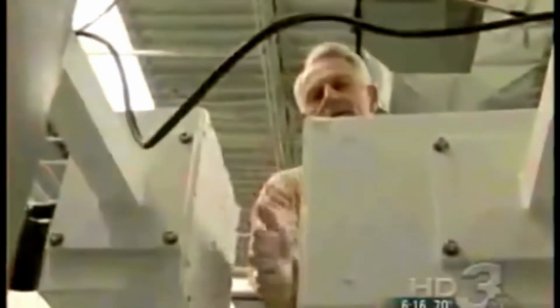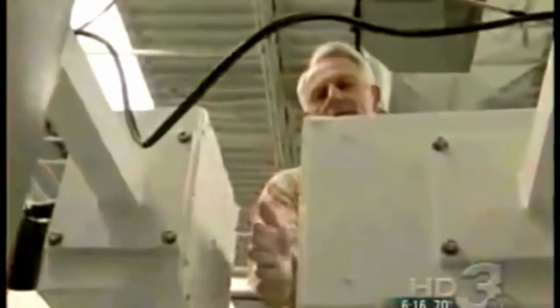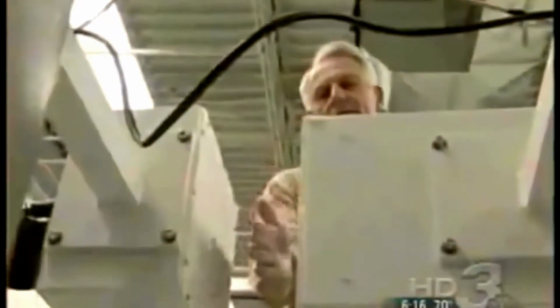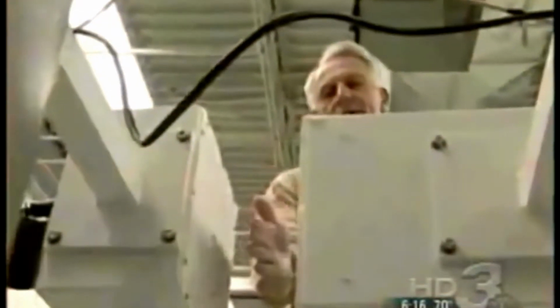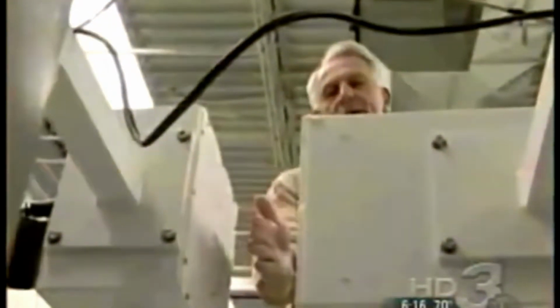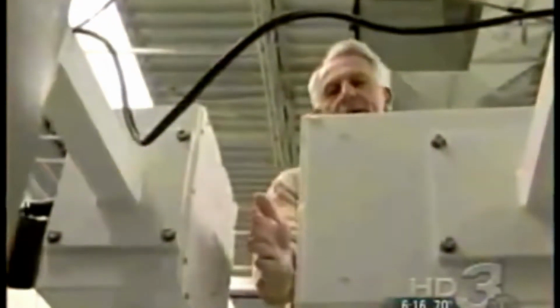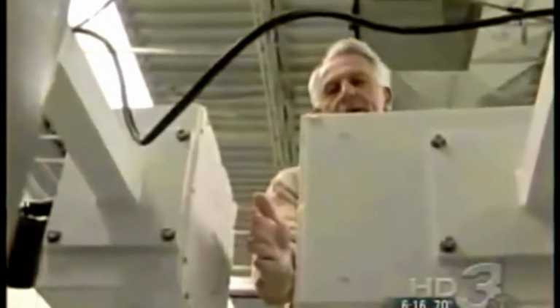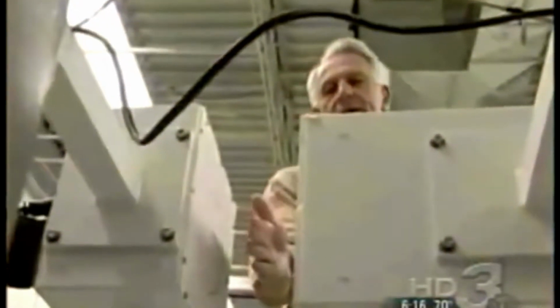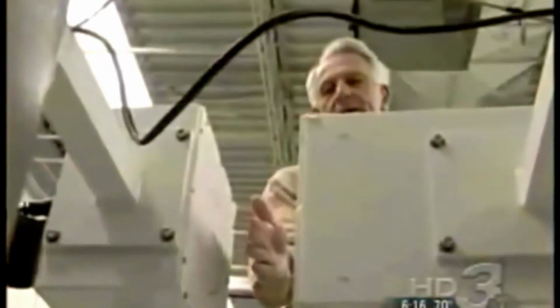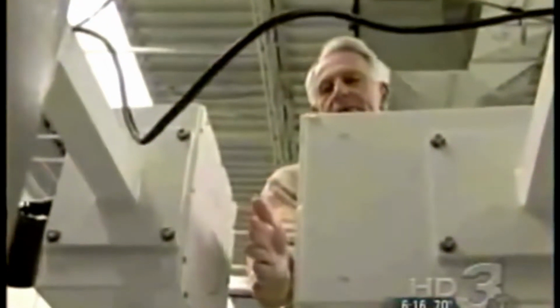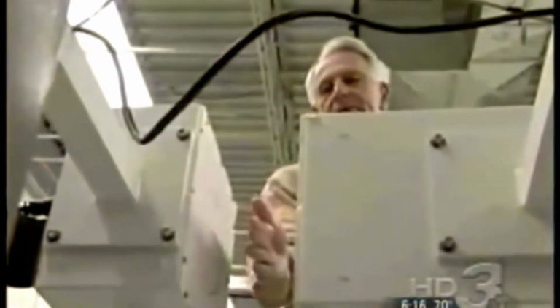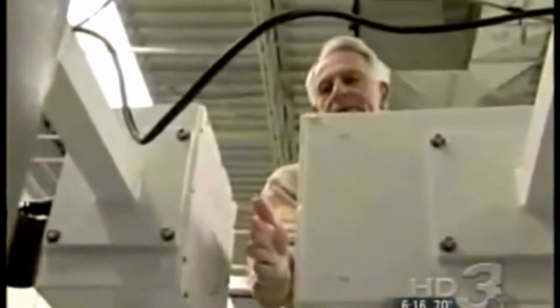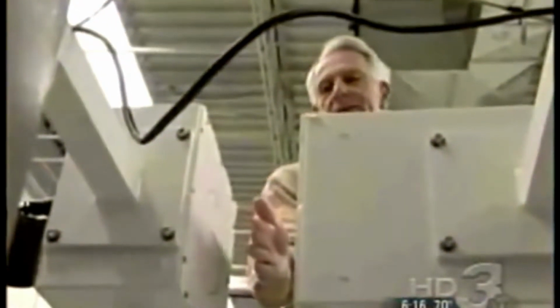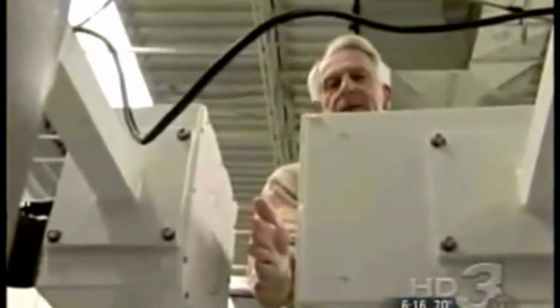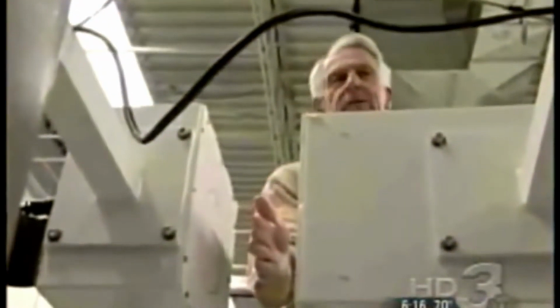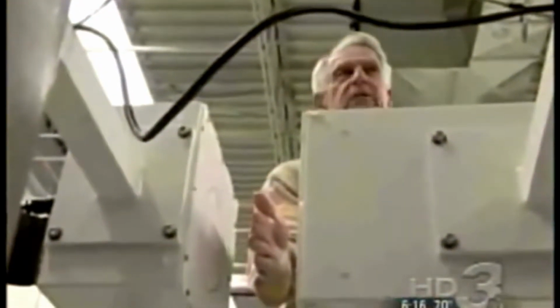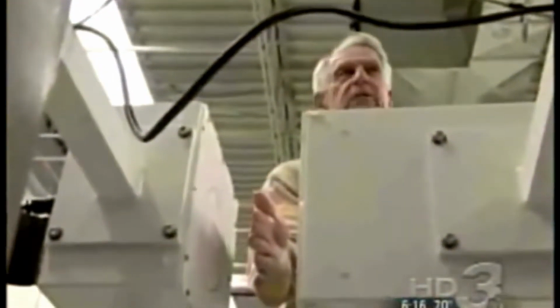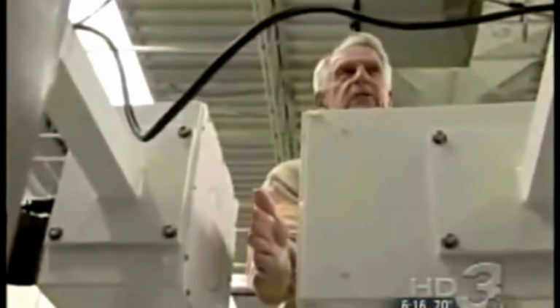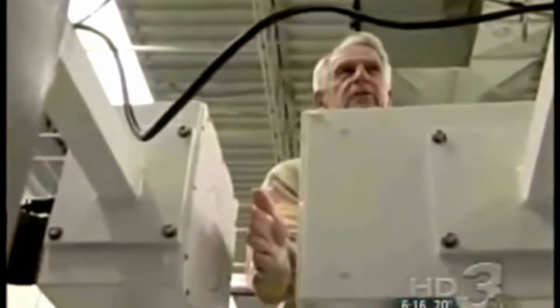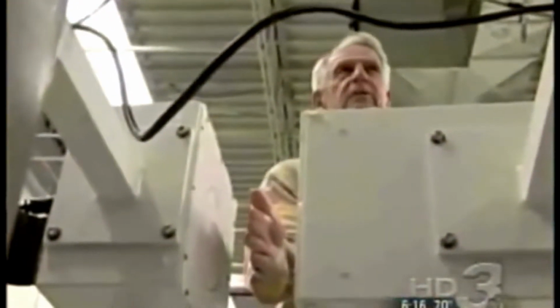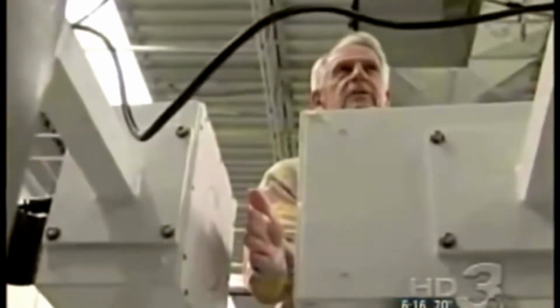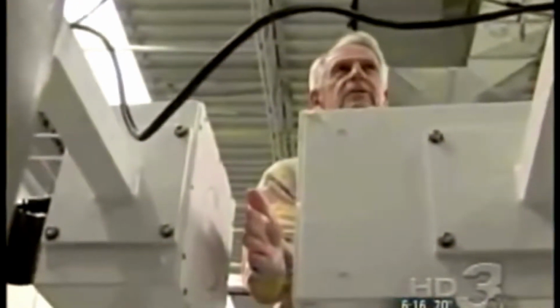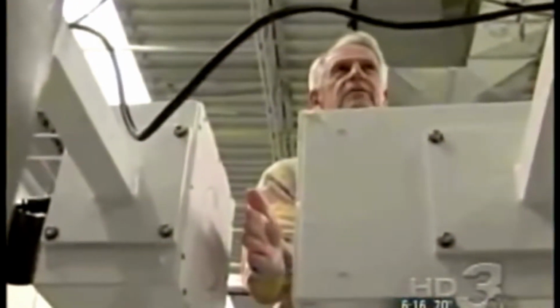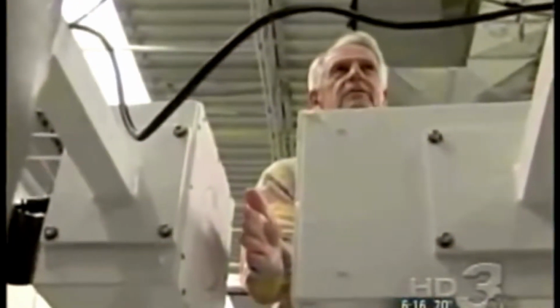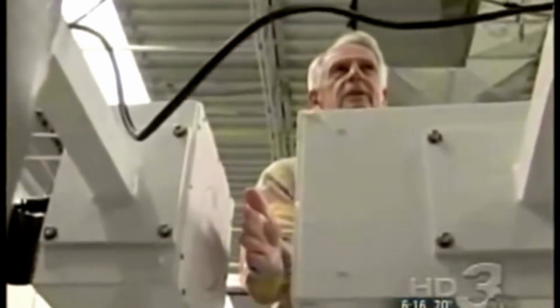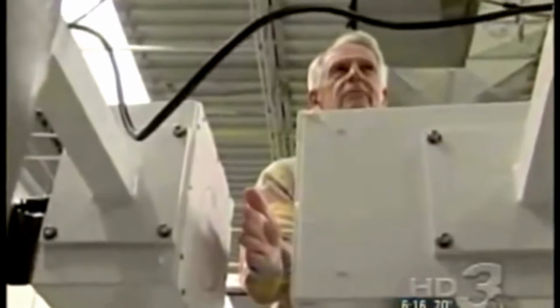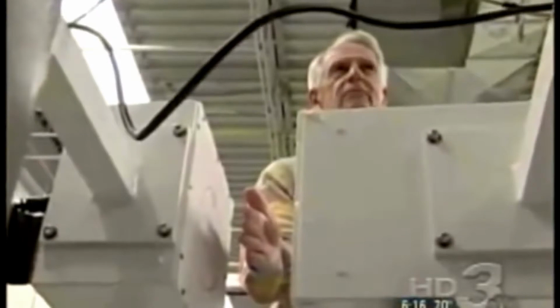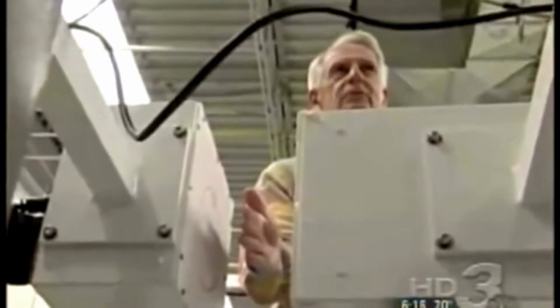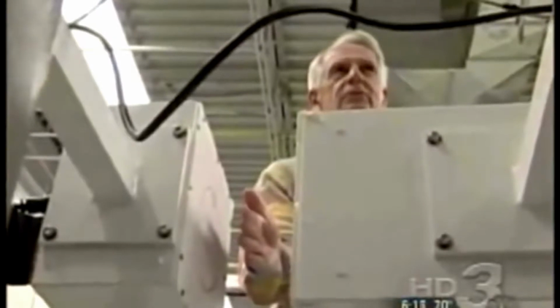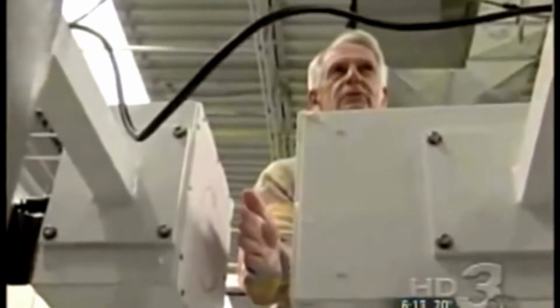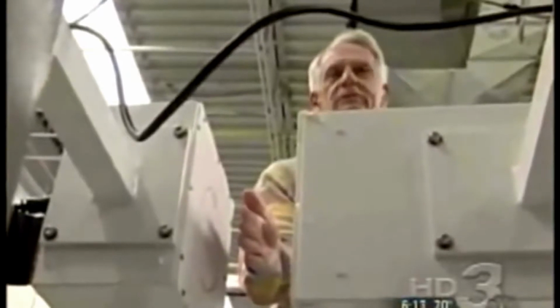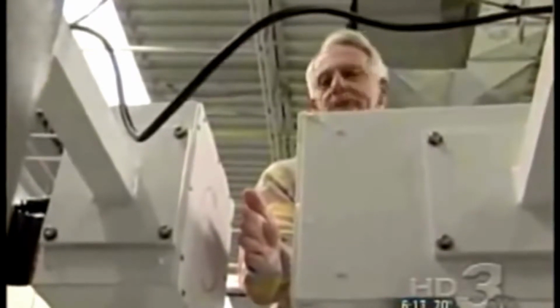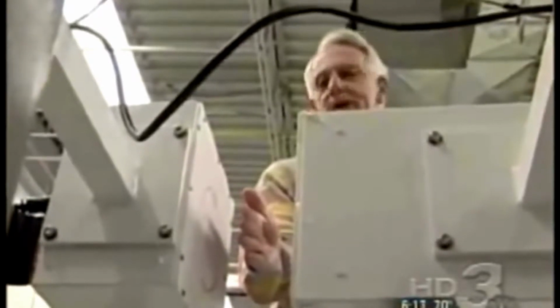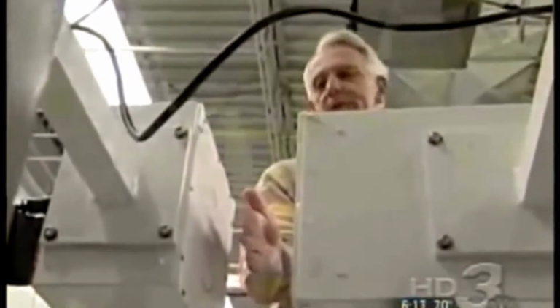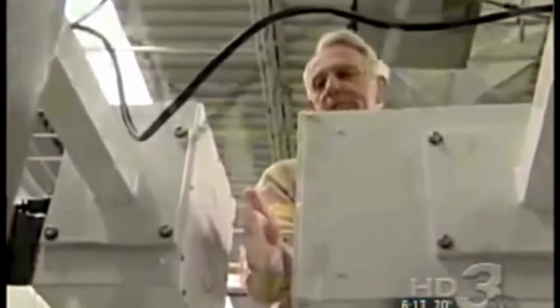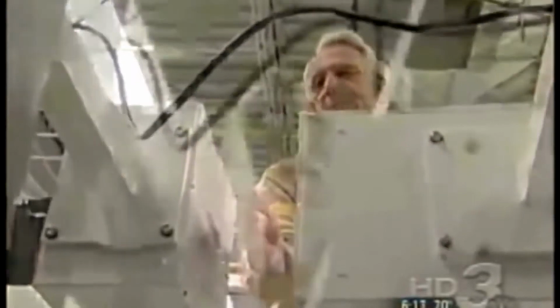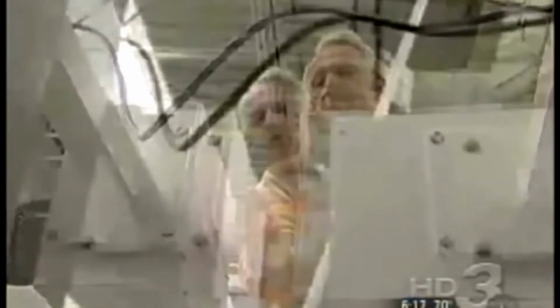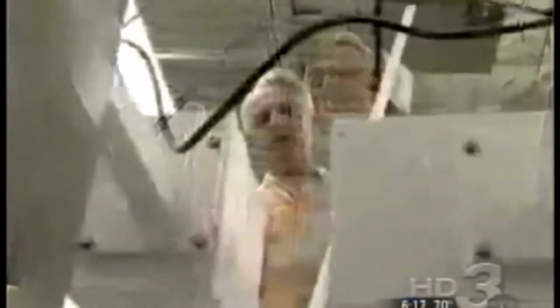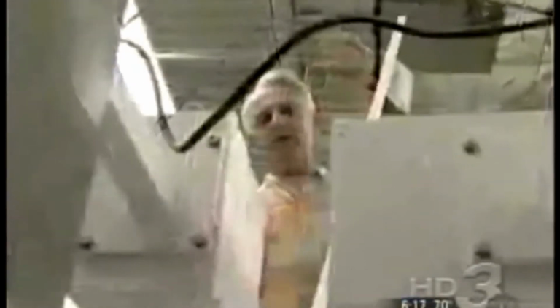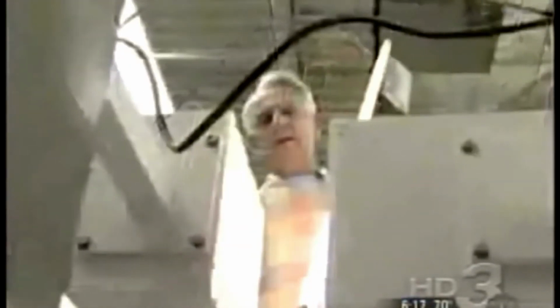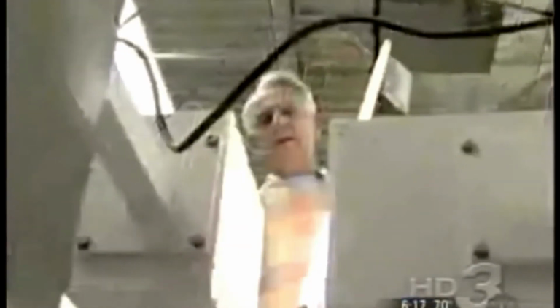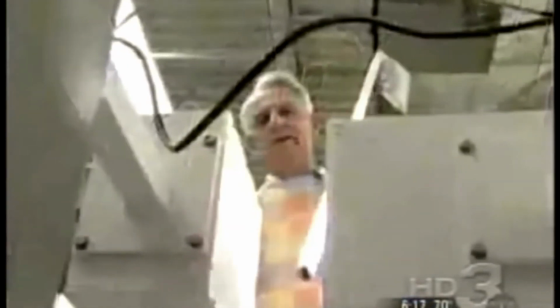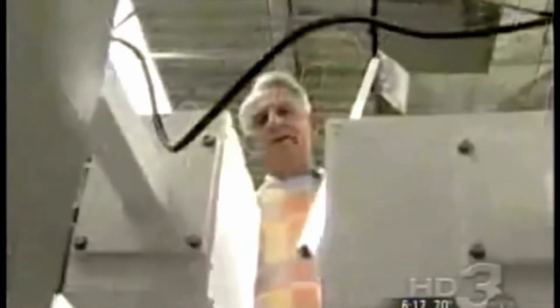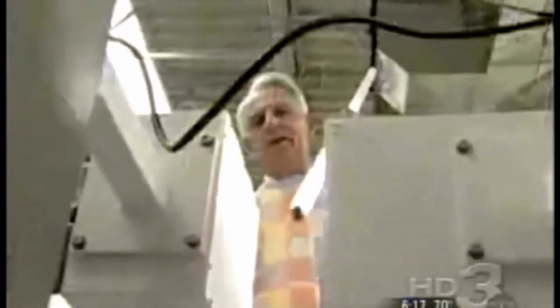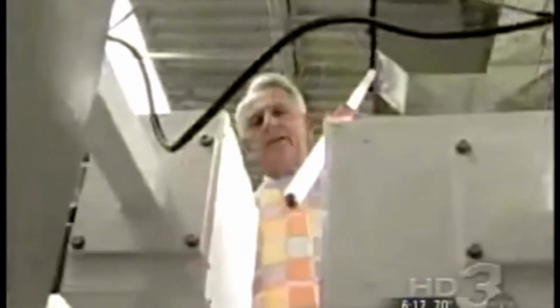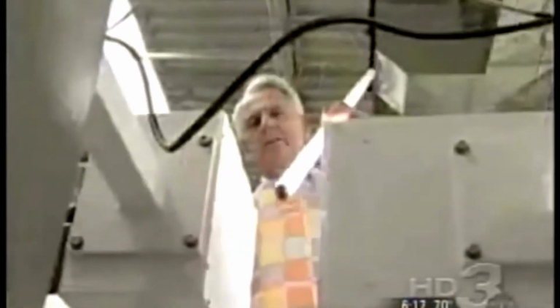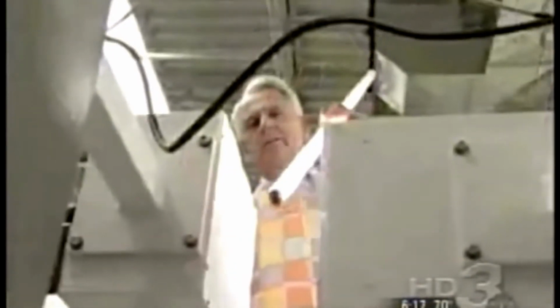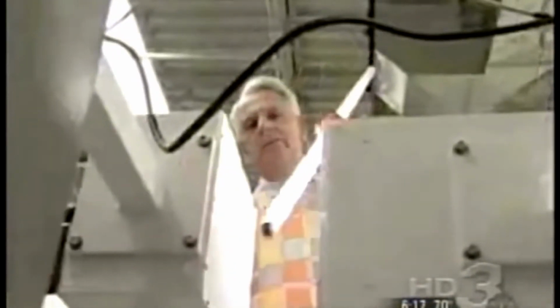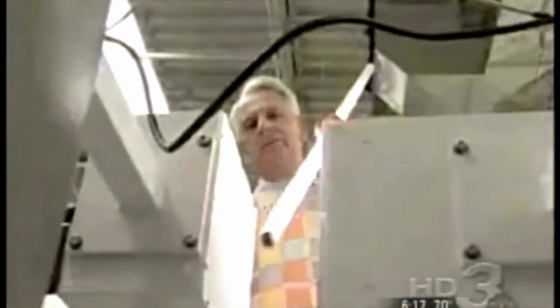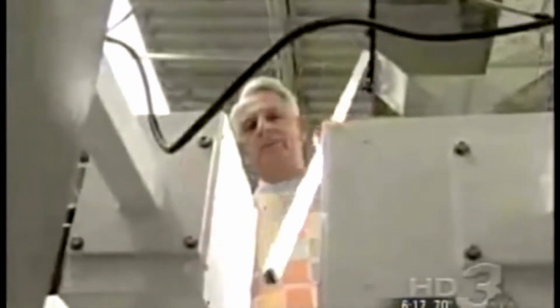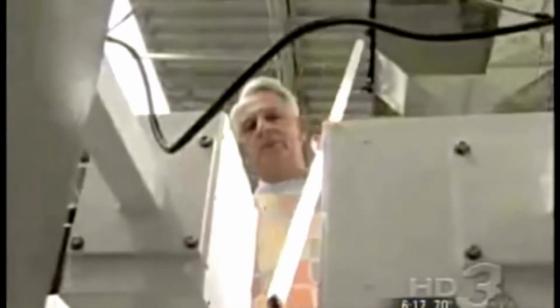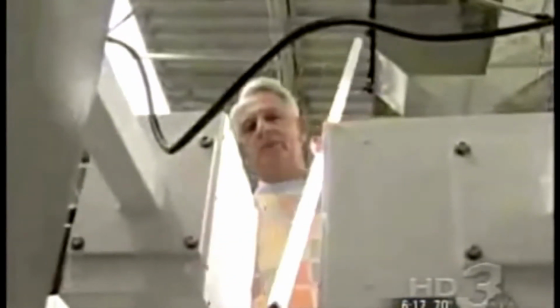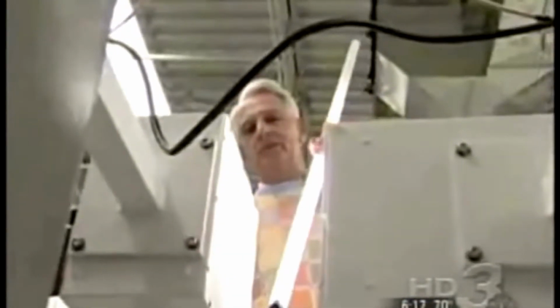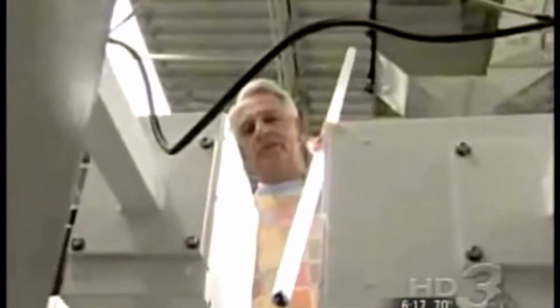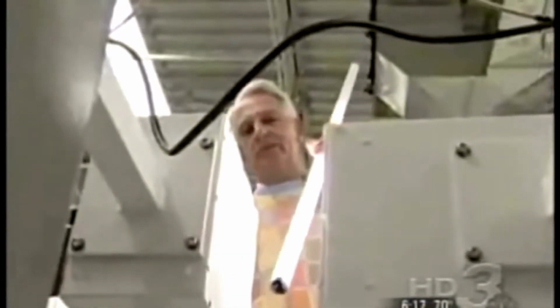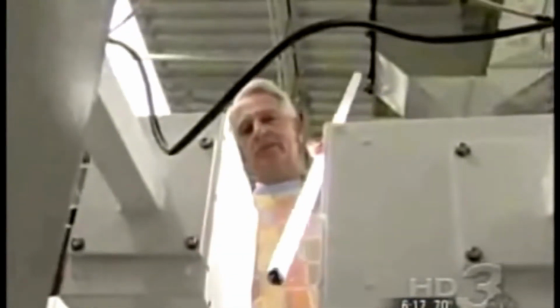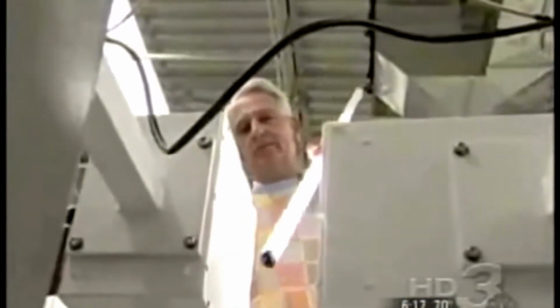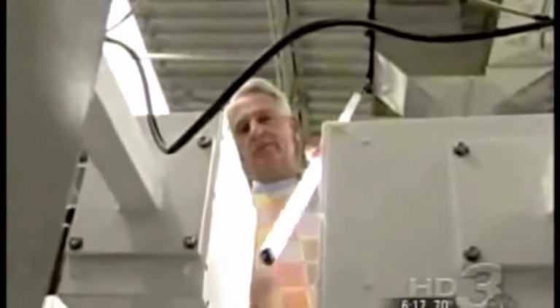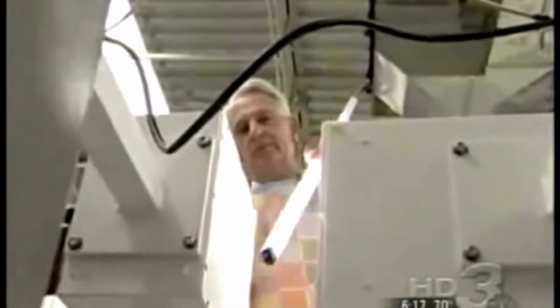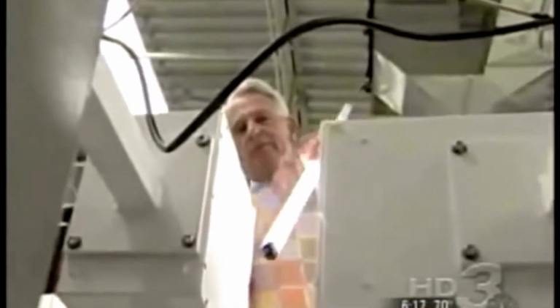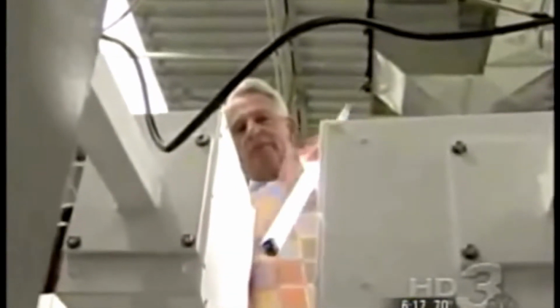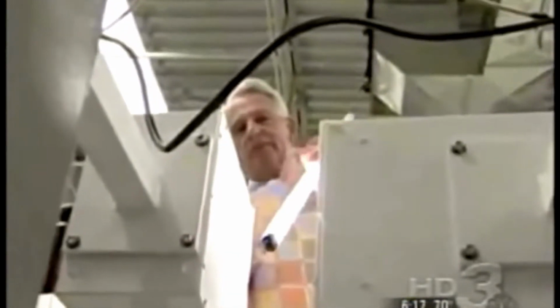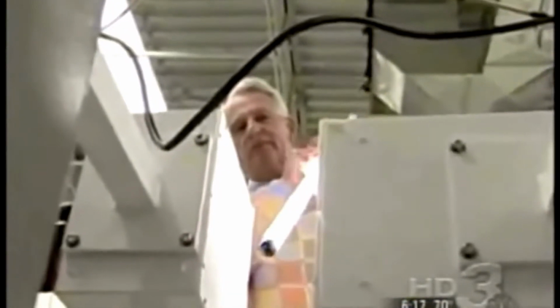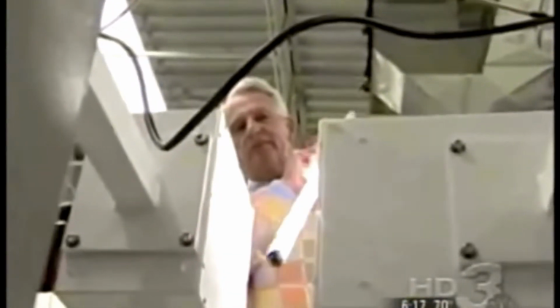I can put my hand in here — put your hand into the beam, nothing happens. Put in a fluorescent bulb and it lights up immediately.